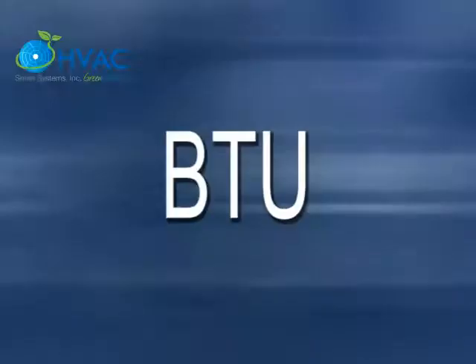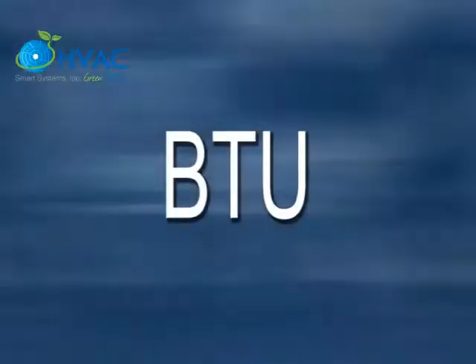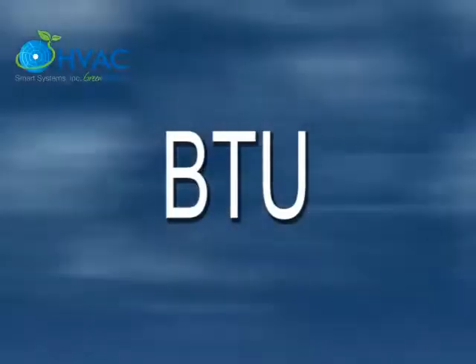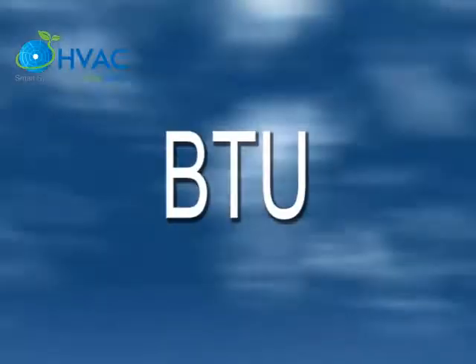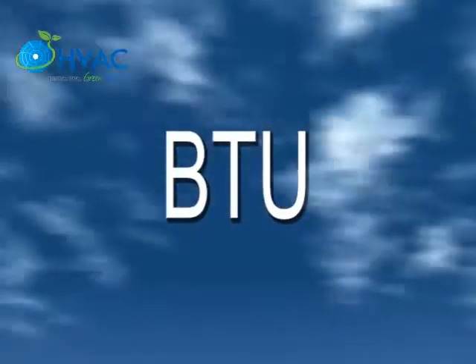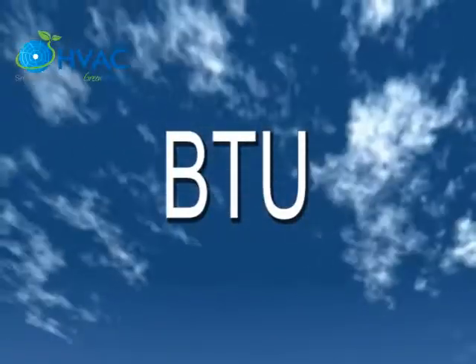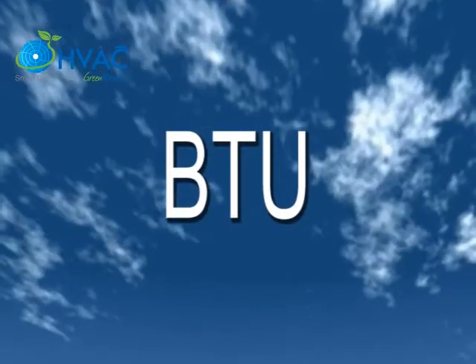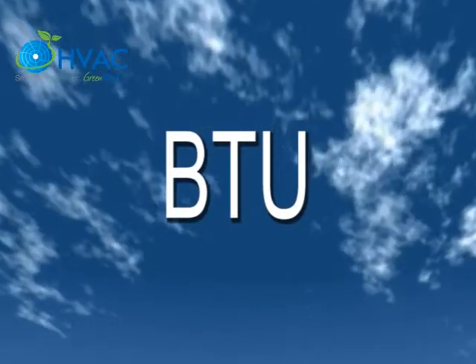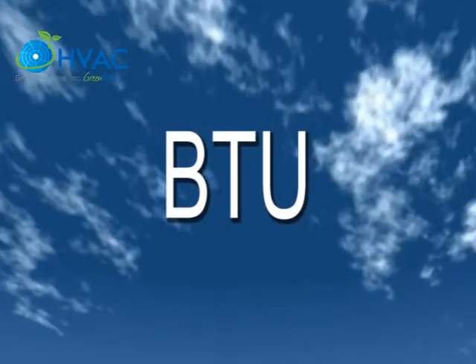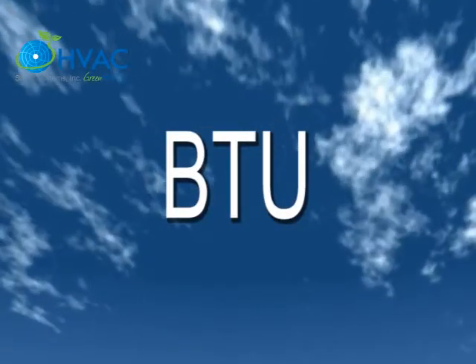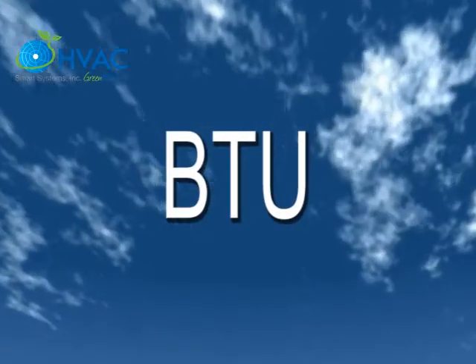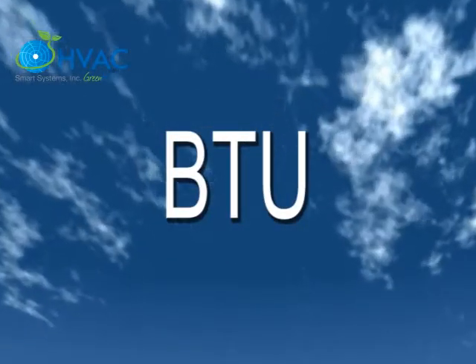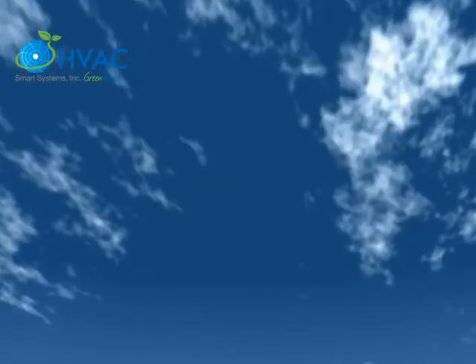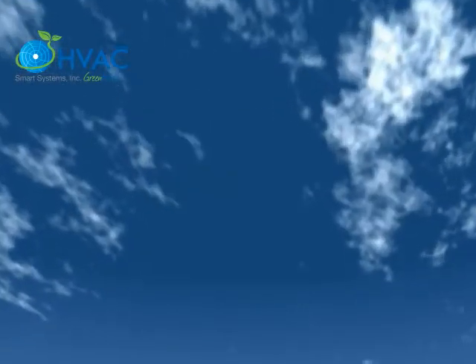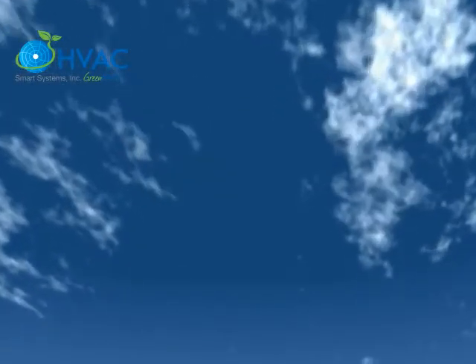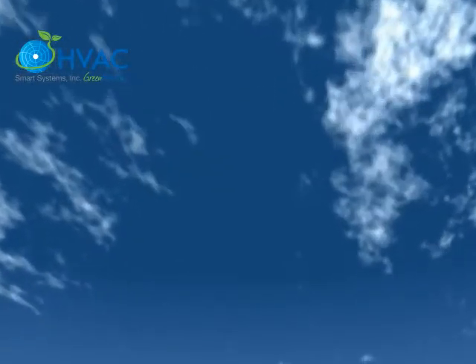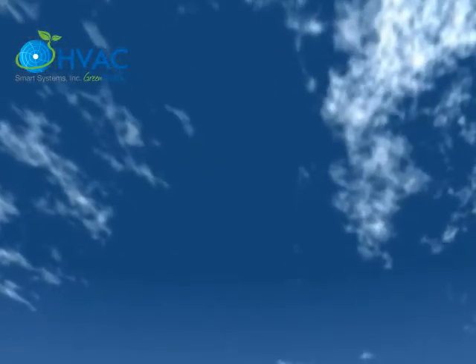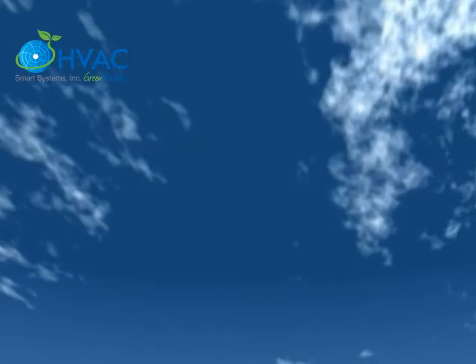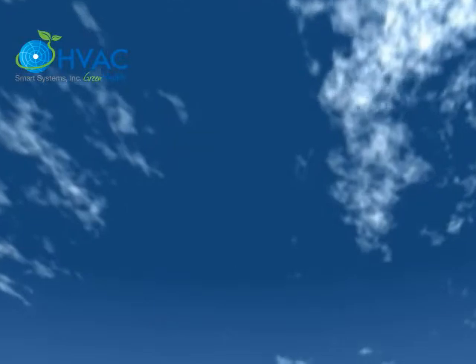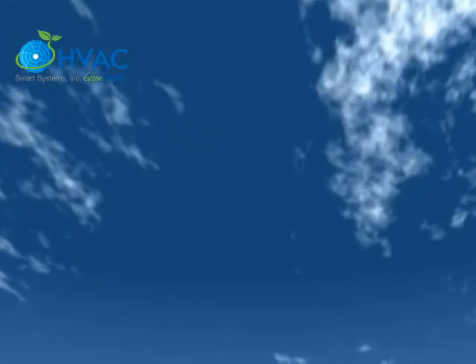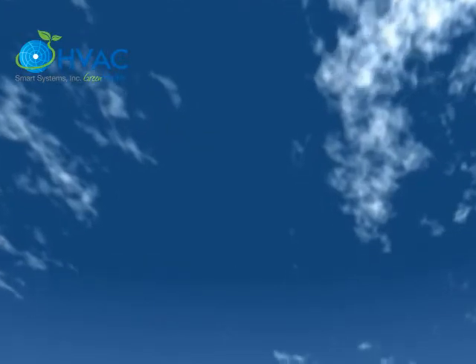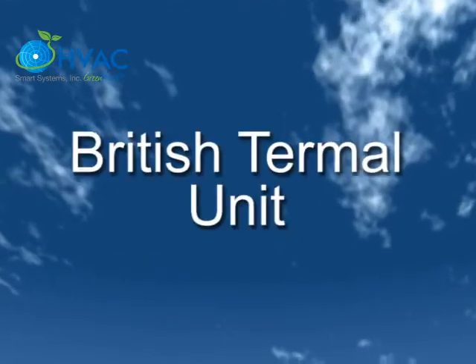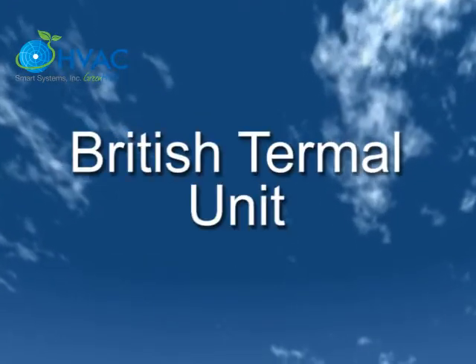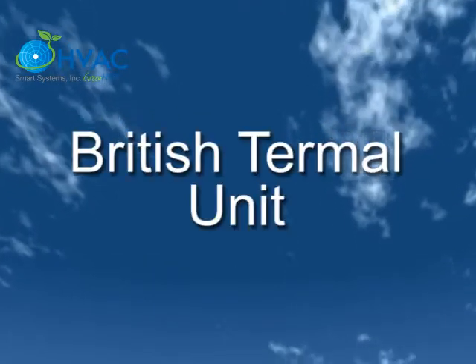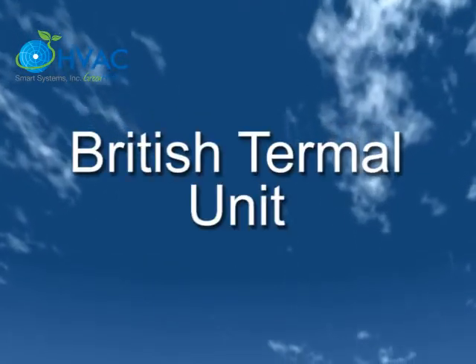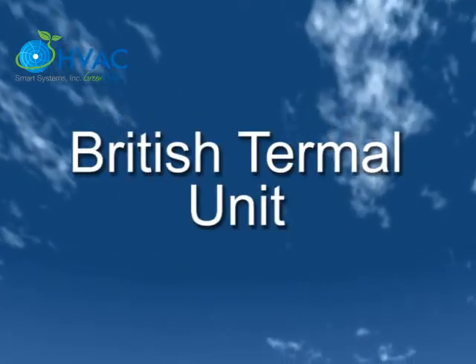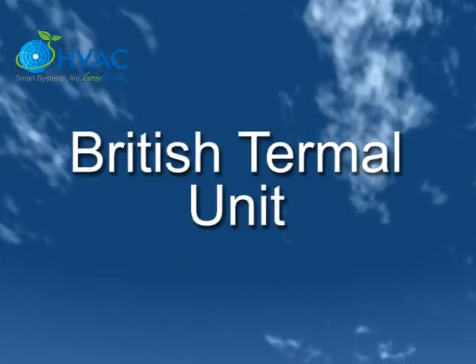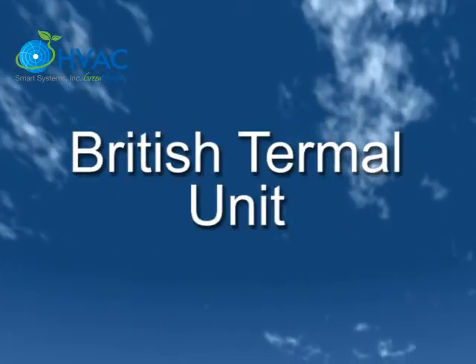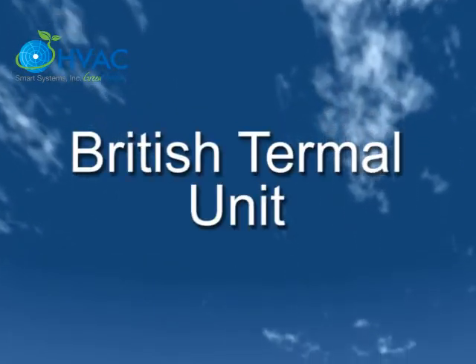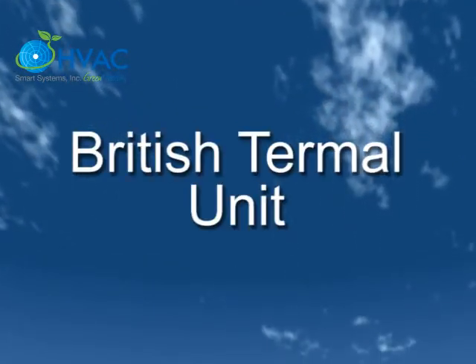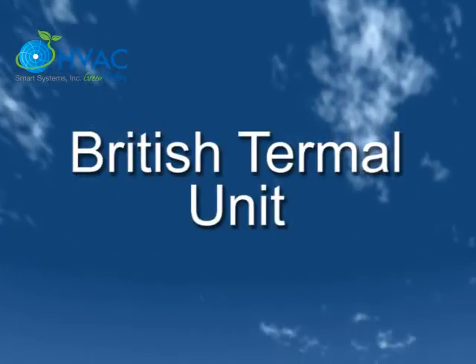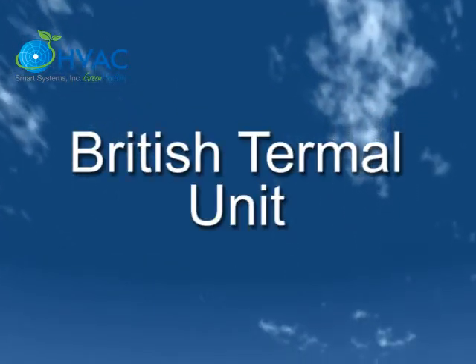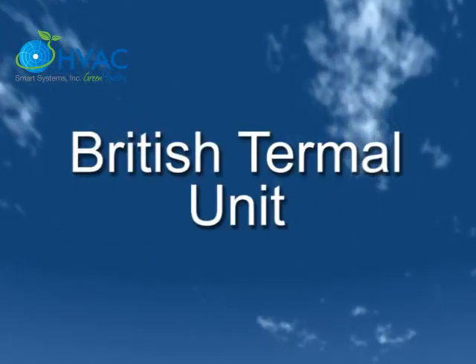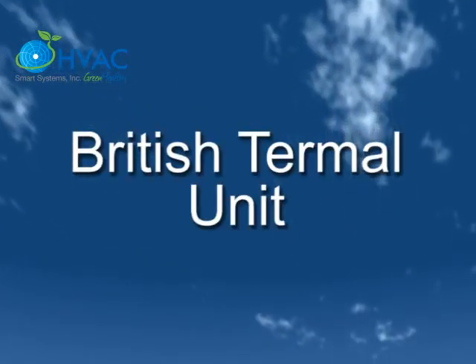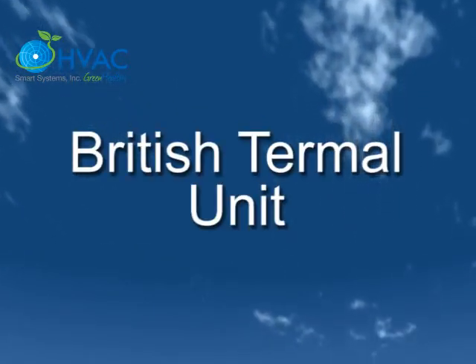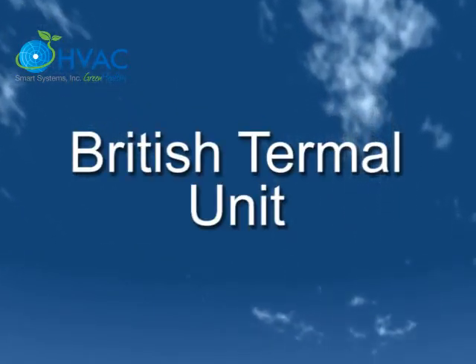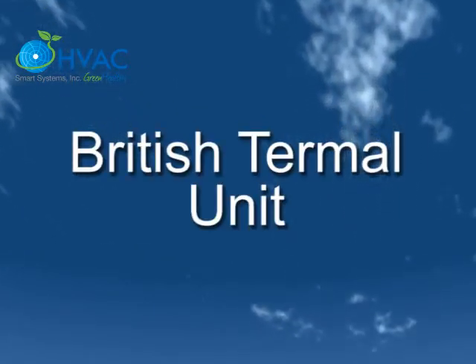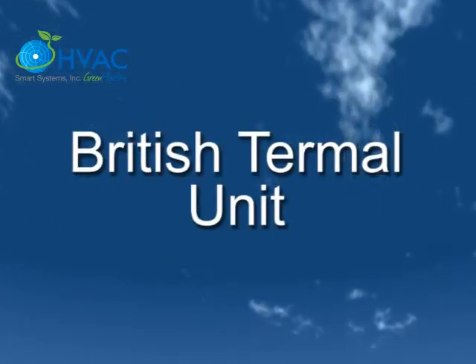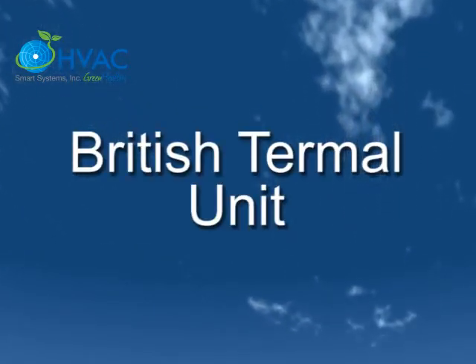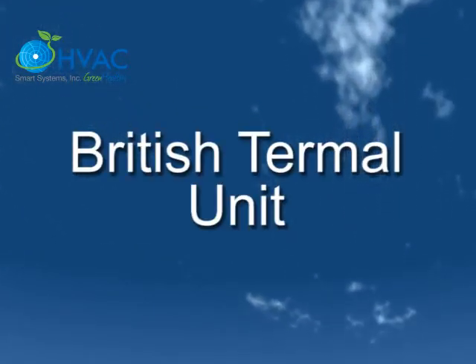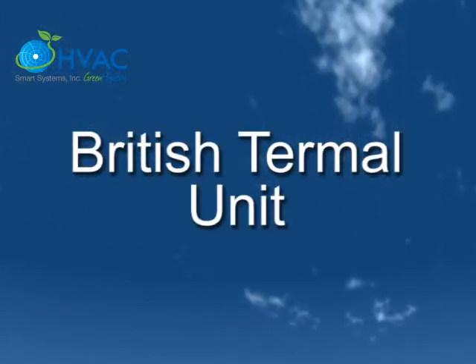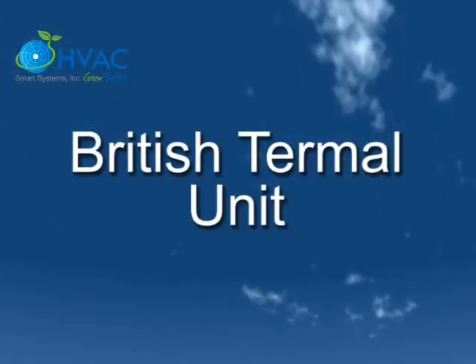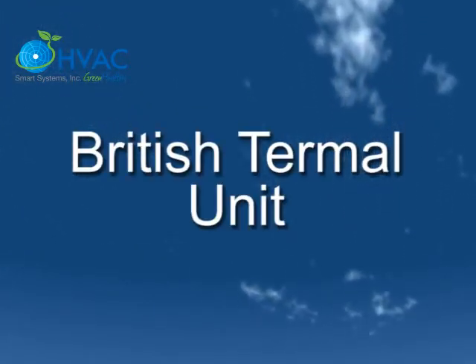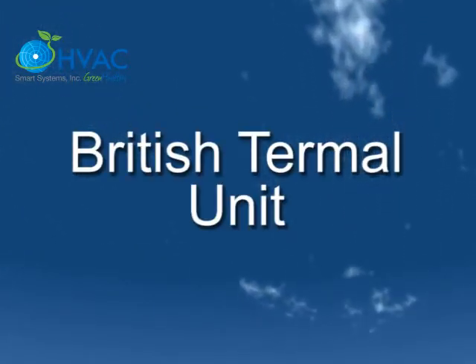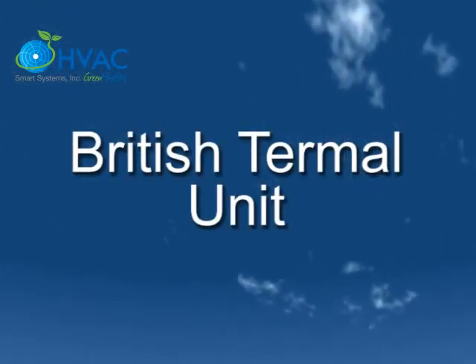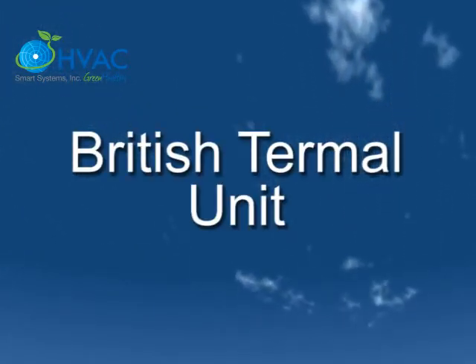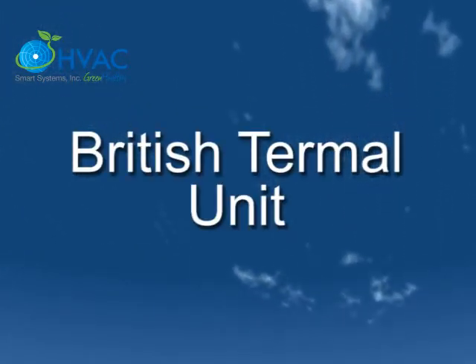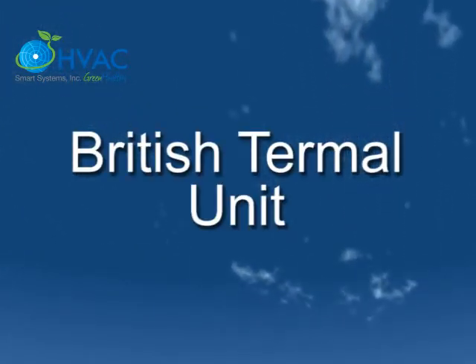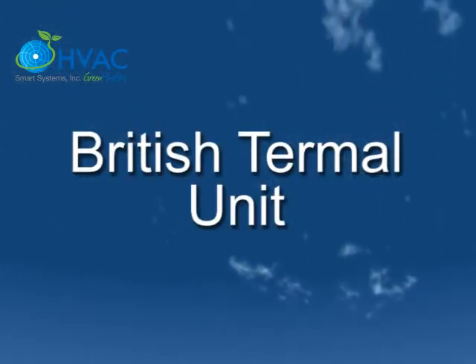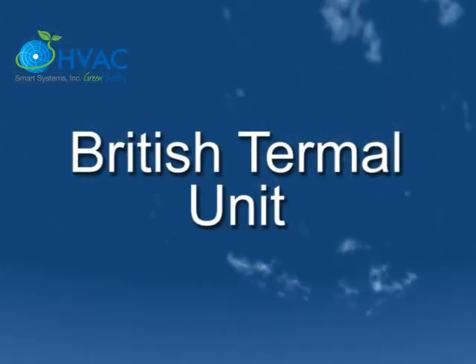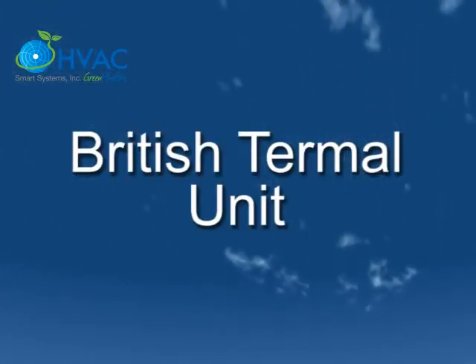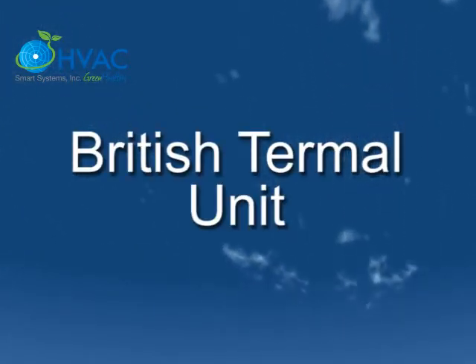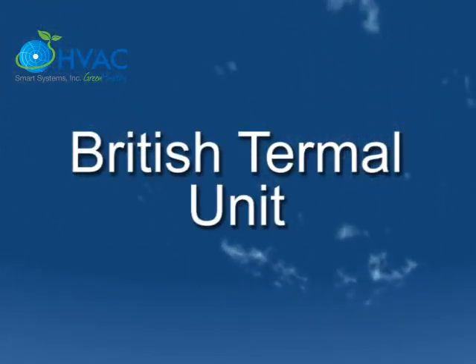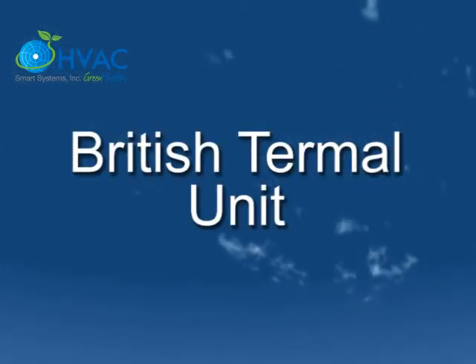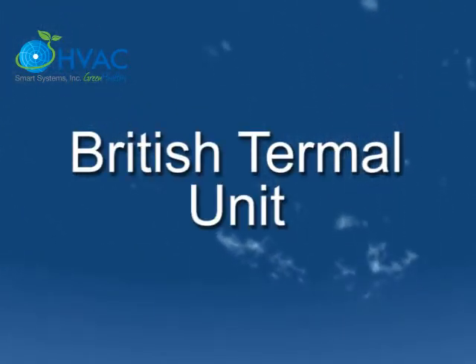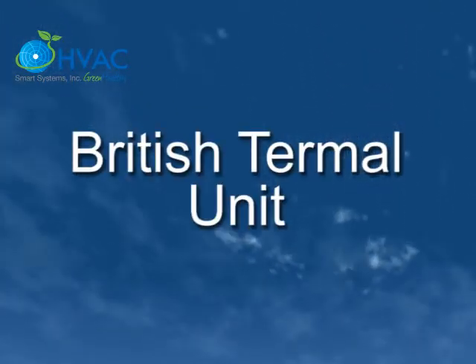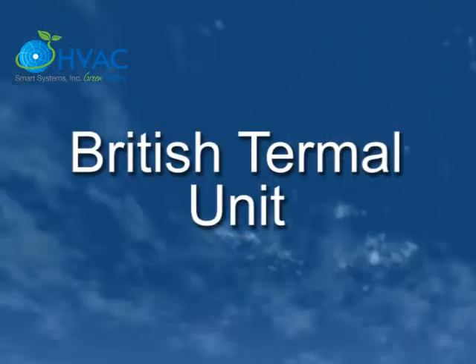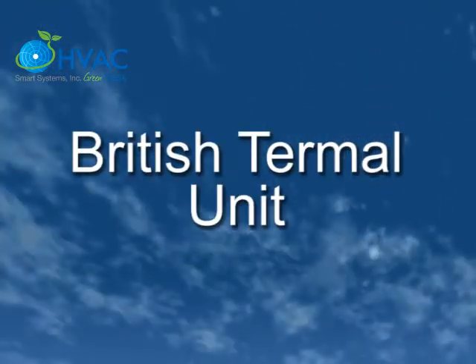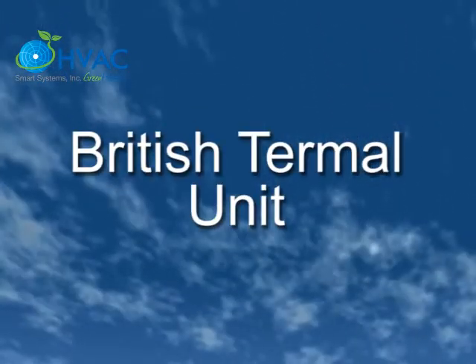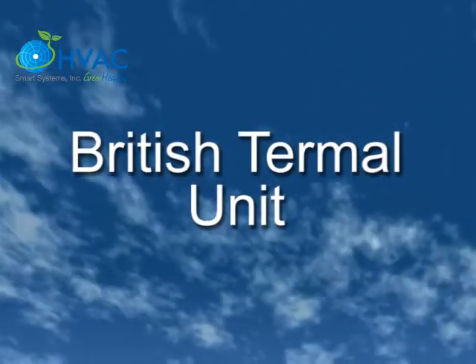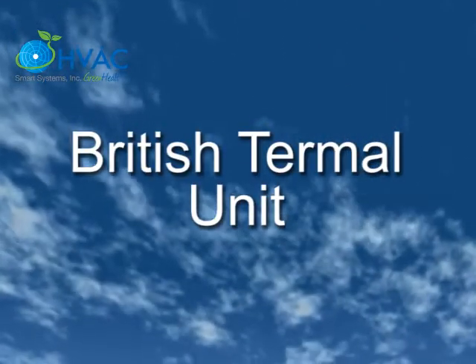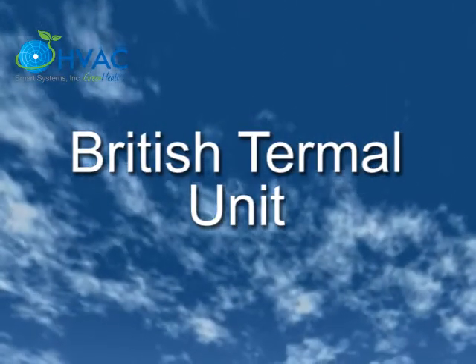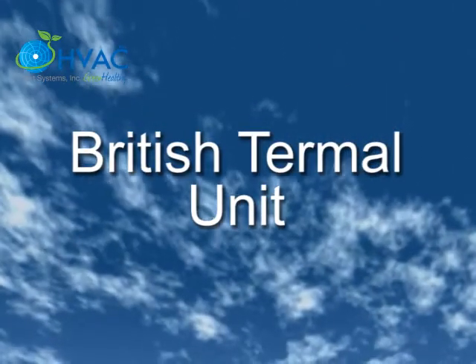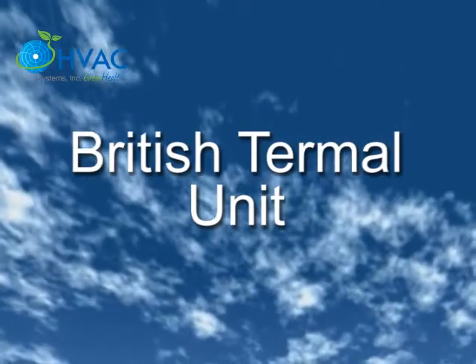BTU, short for British Thermal Unit, is a basic measure of thermal heat energy.